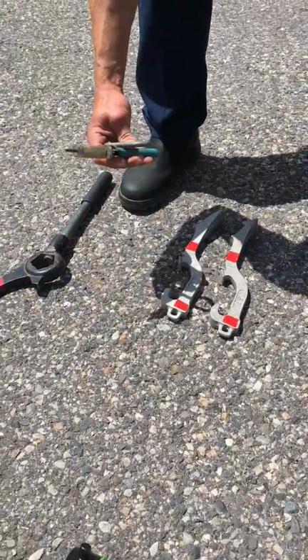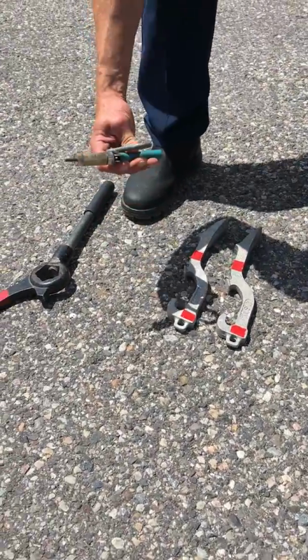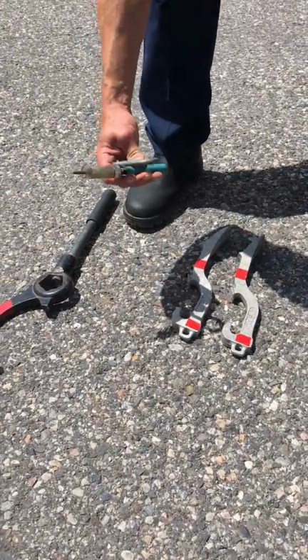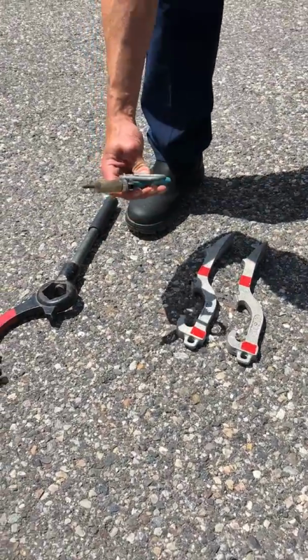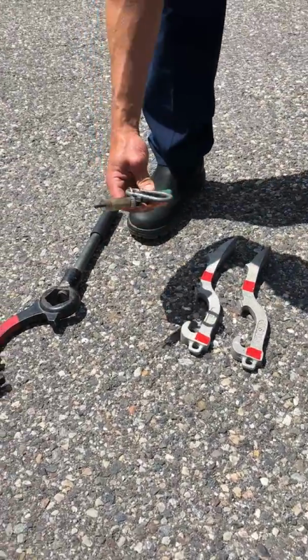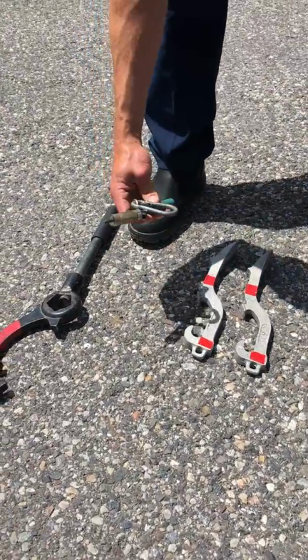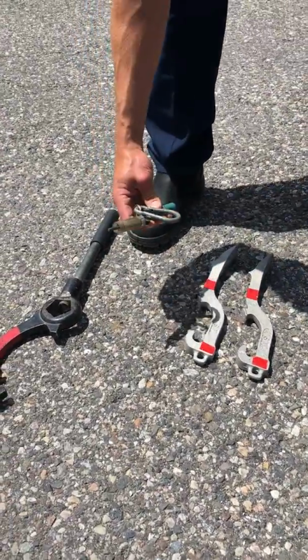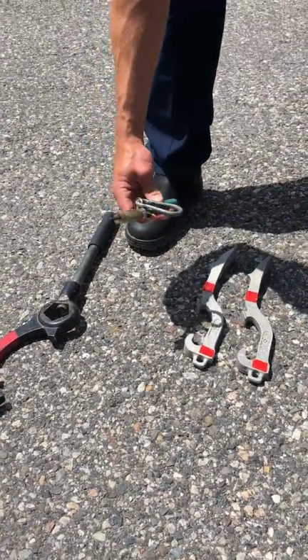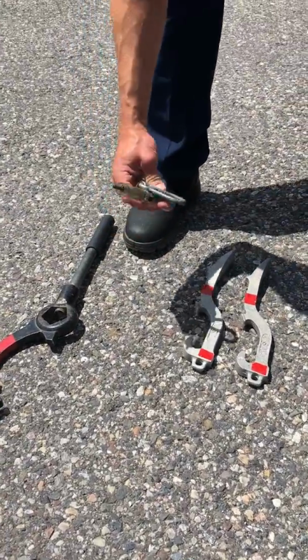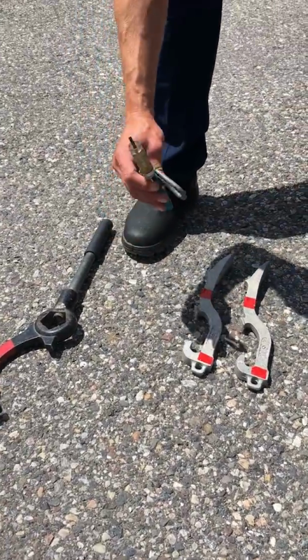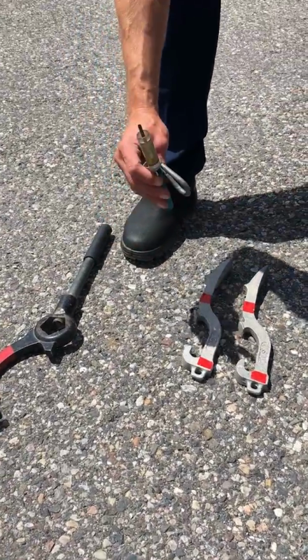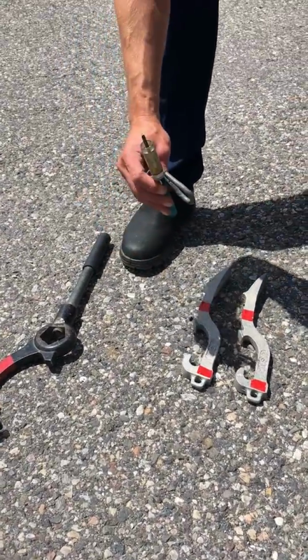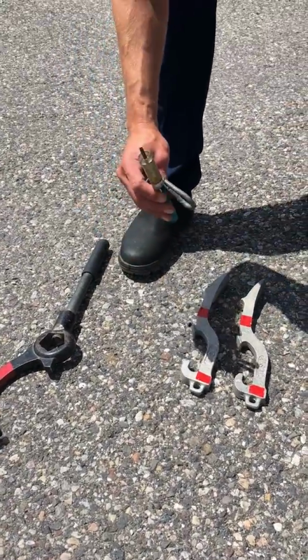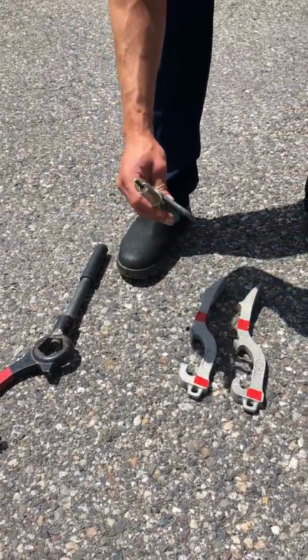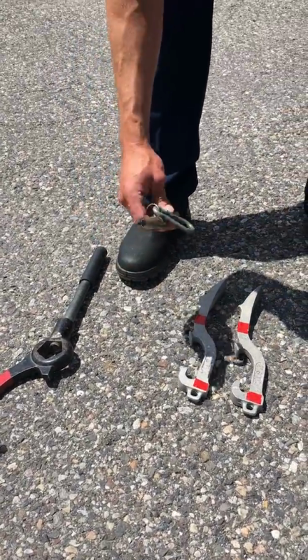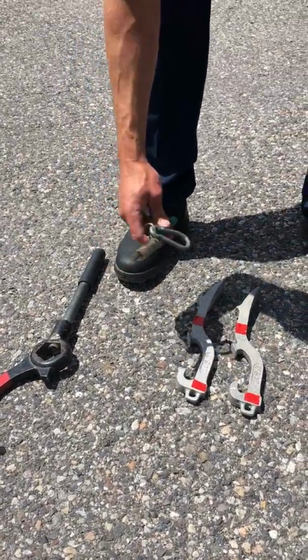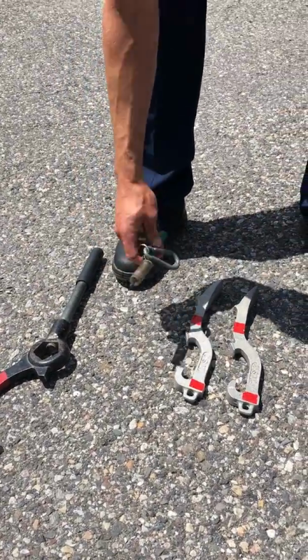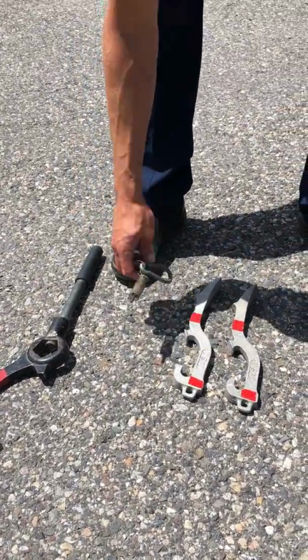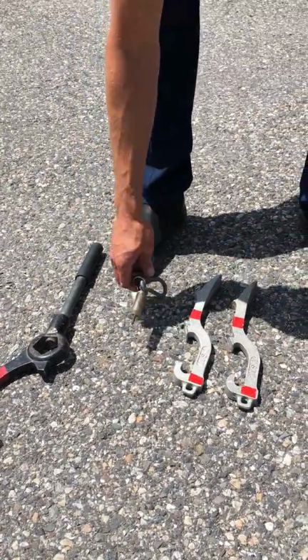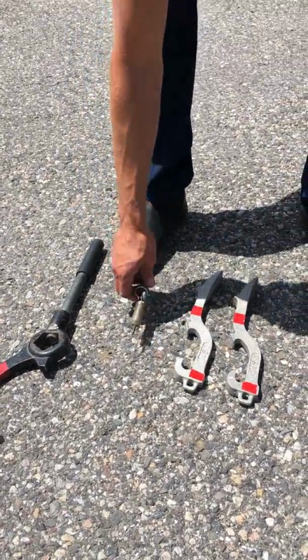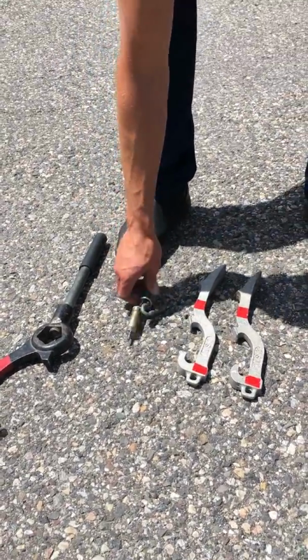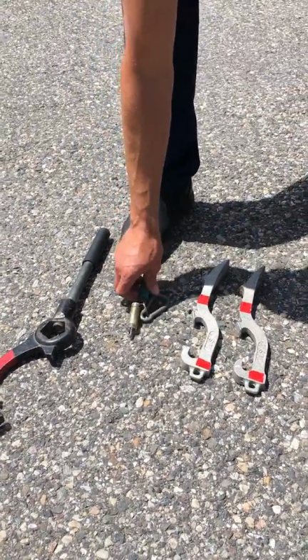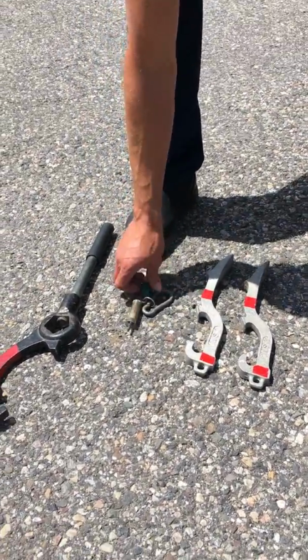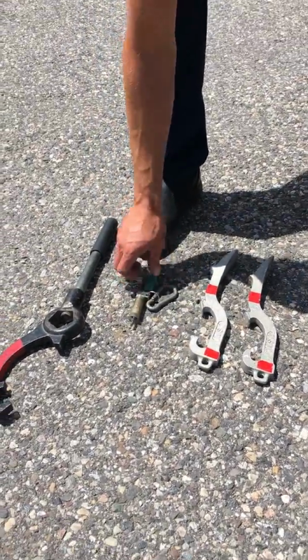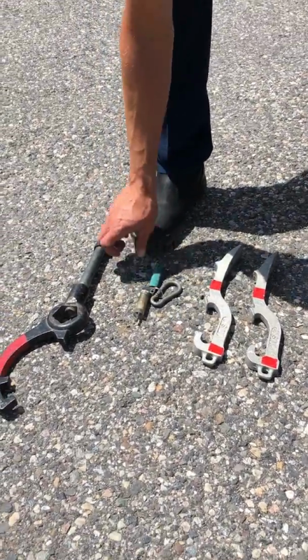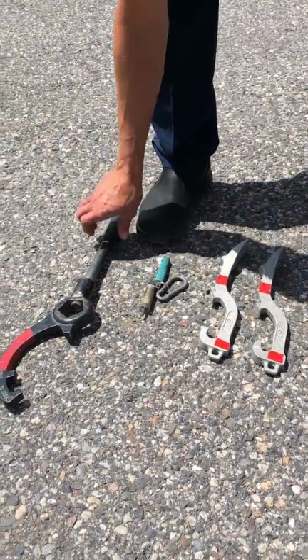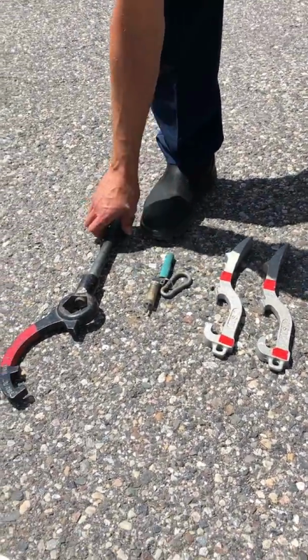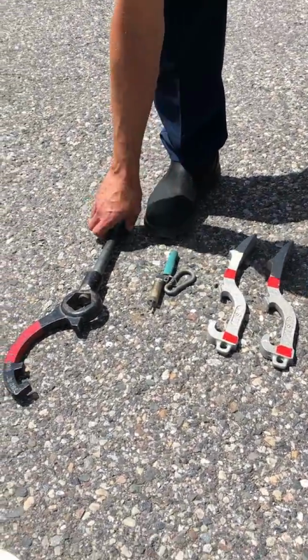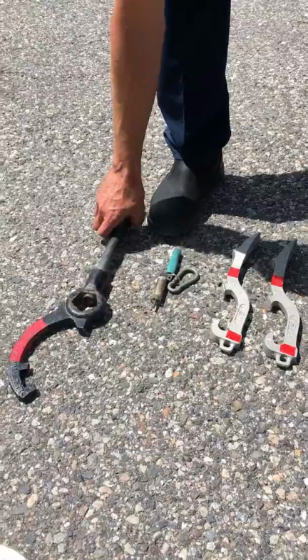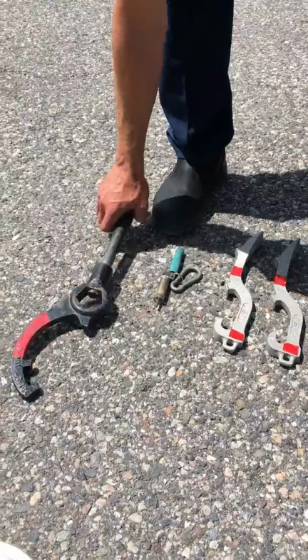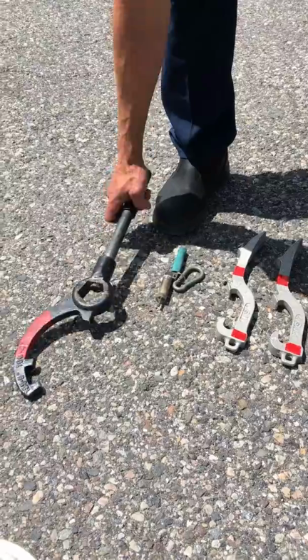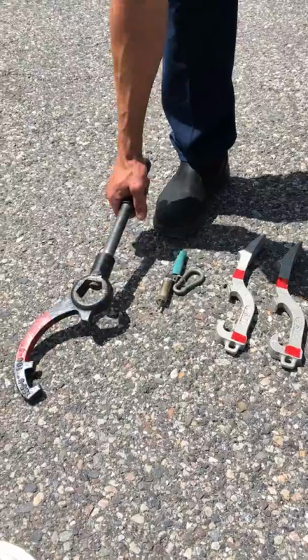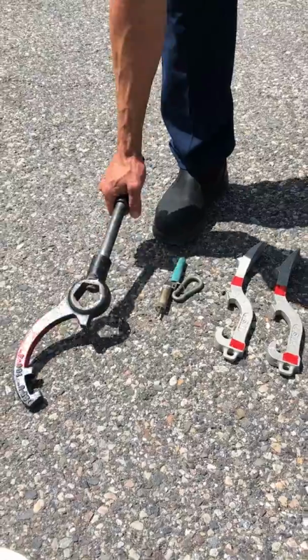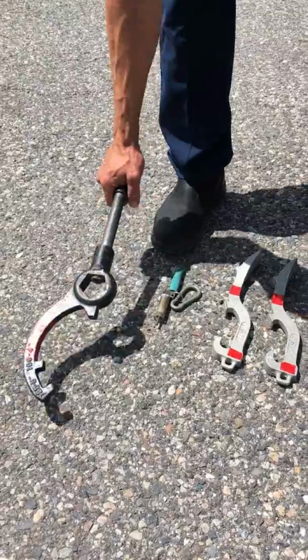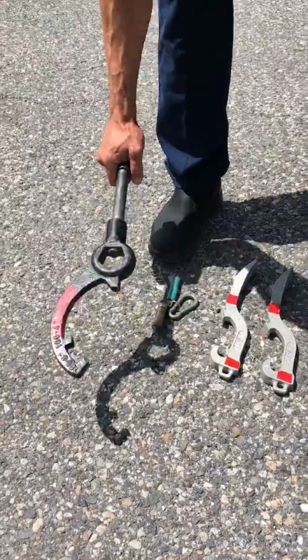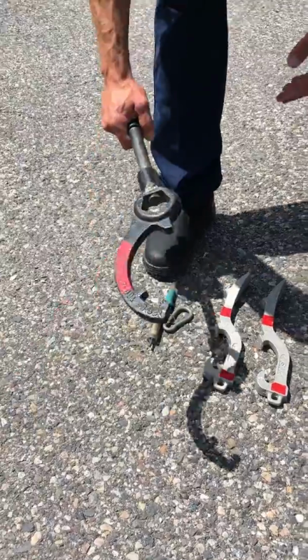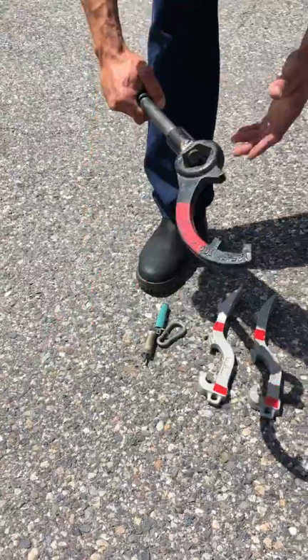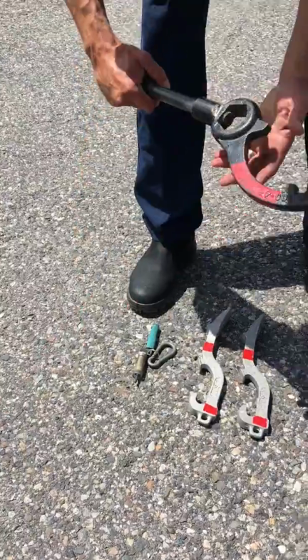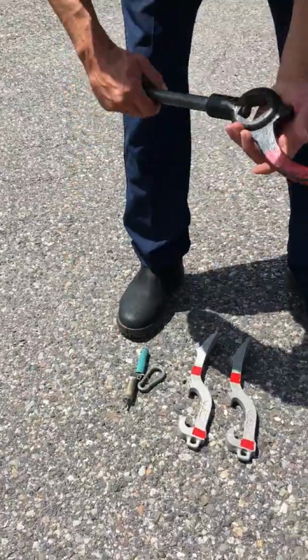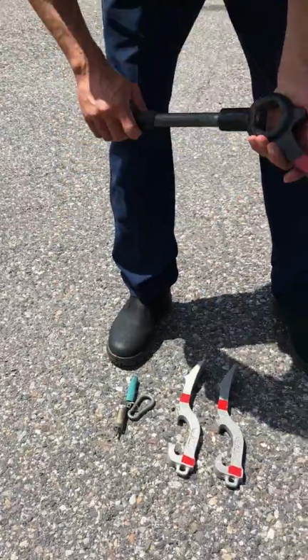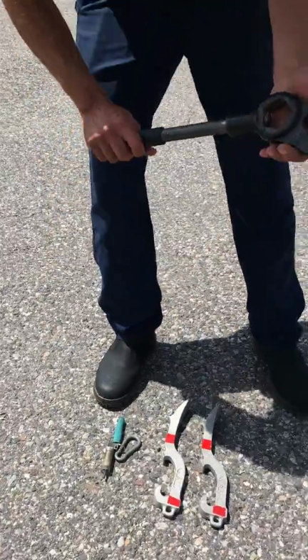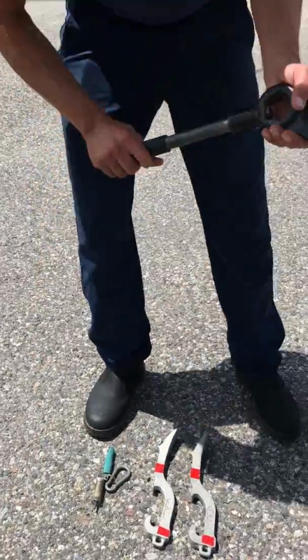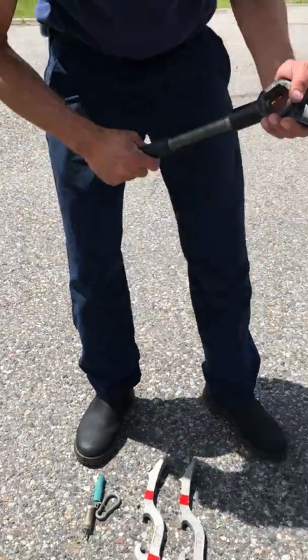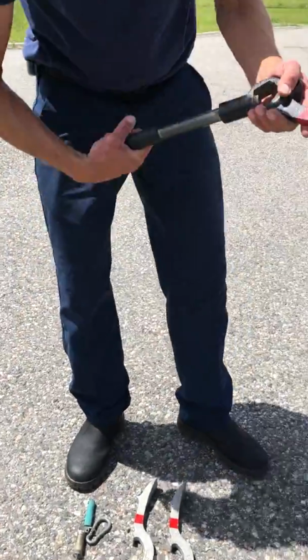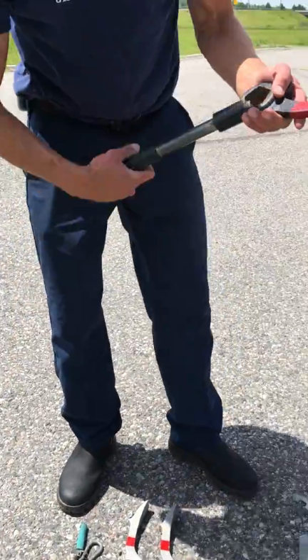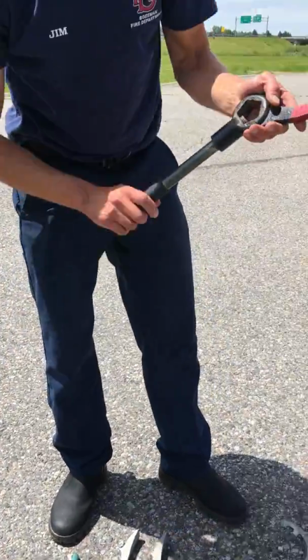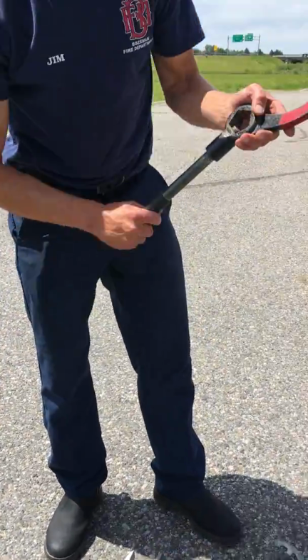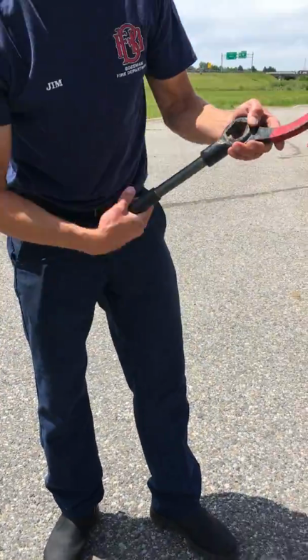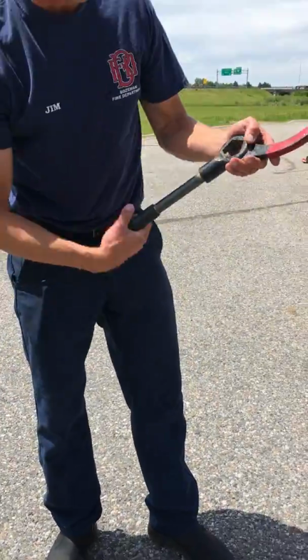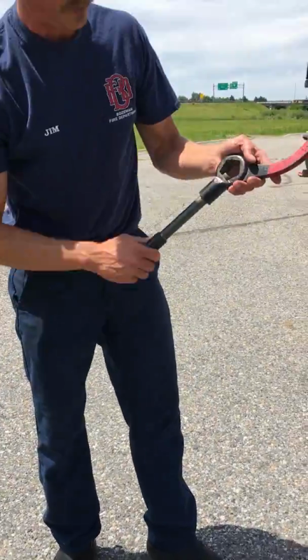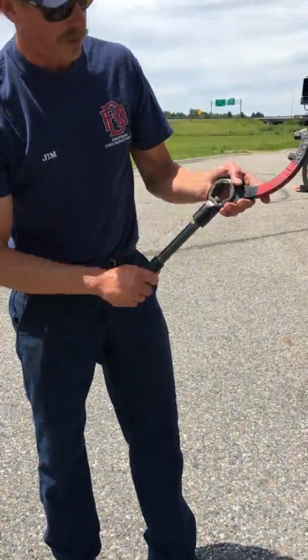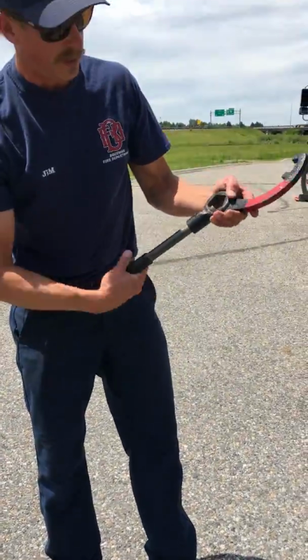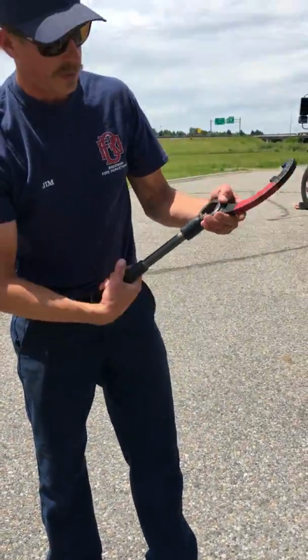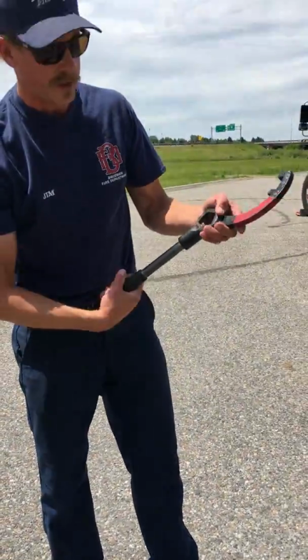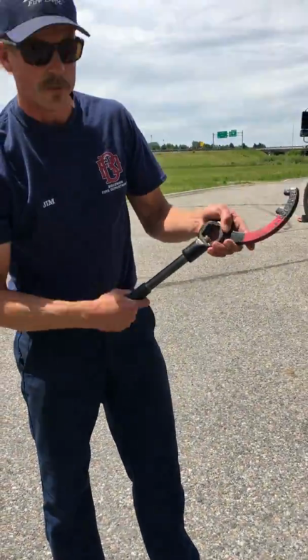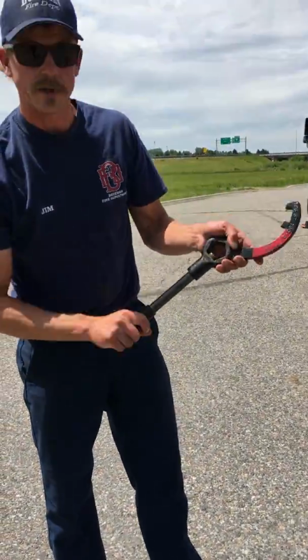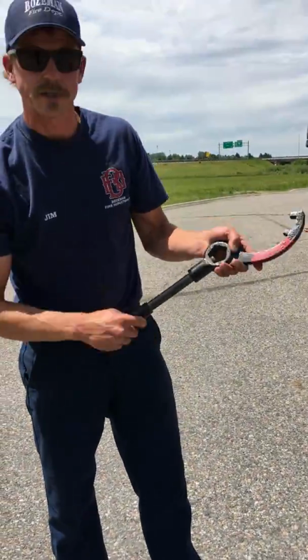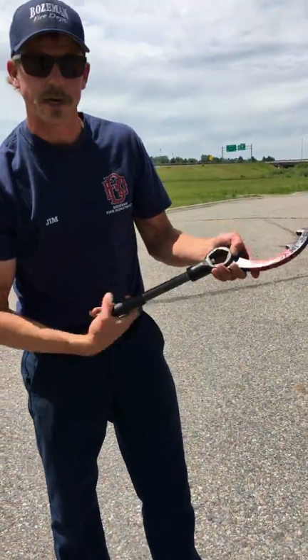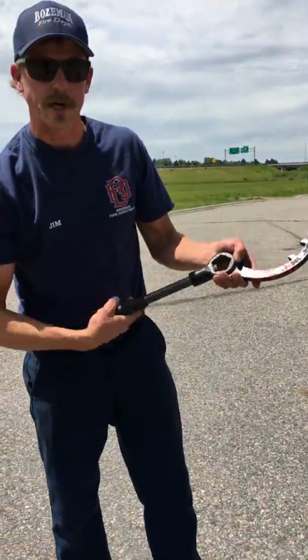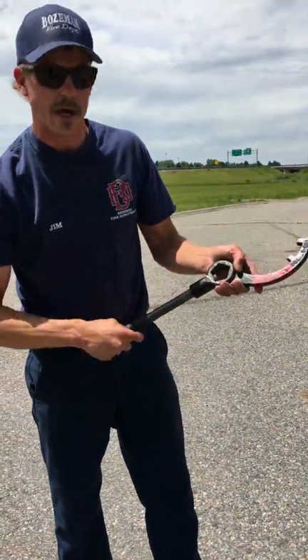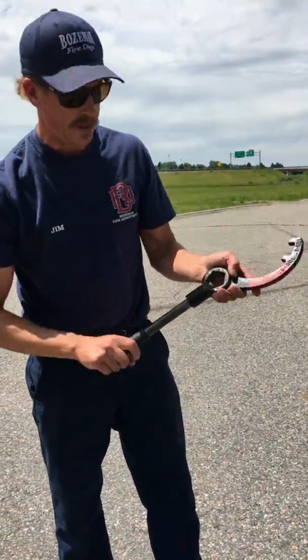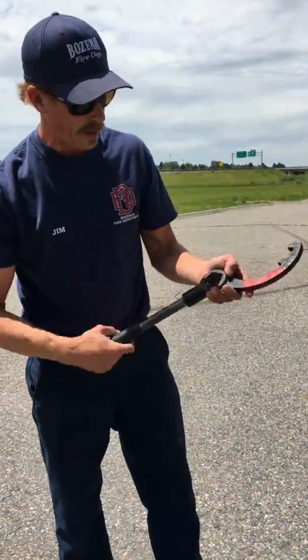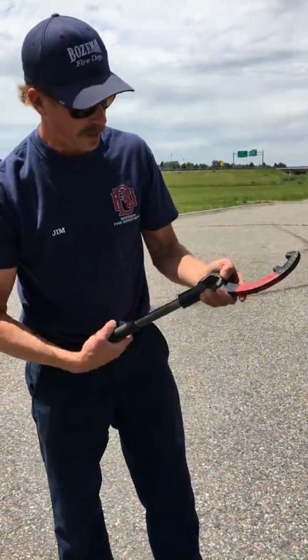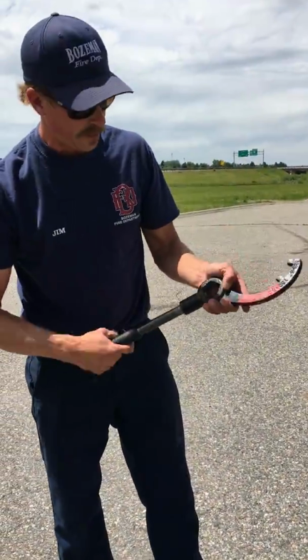Here's your hydrant key to get all the locks off. And here's your hydrant wrench — this is adjustable, it'll turn on there.